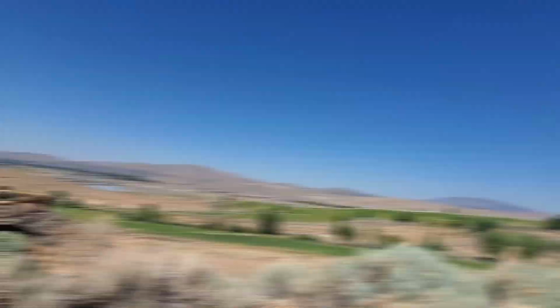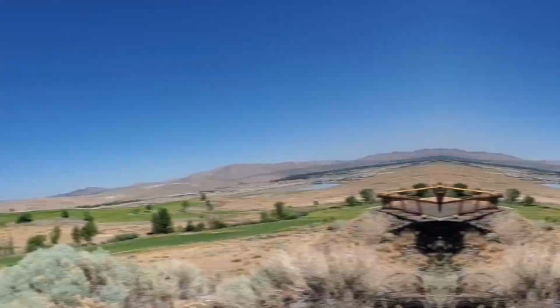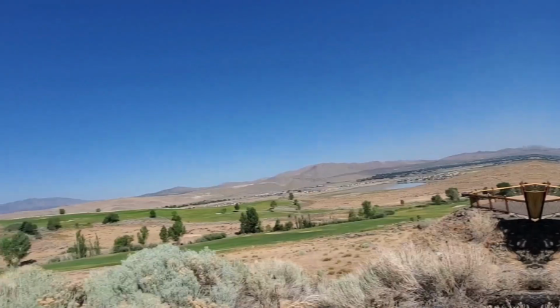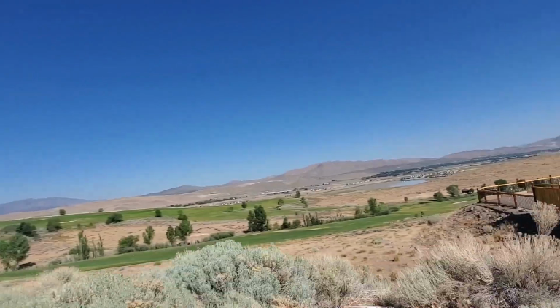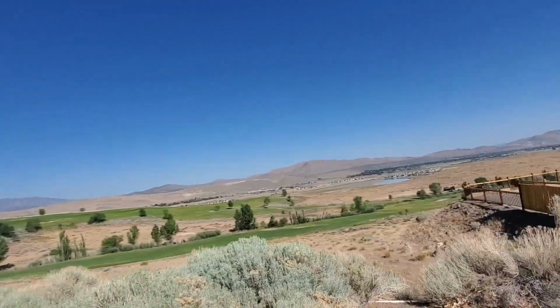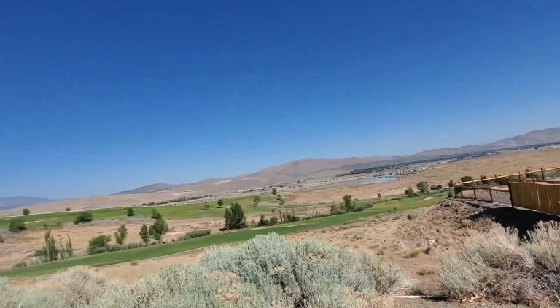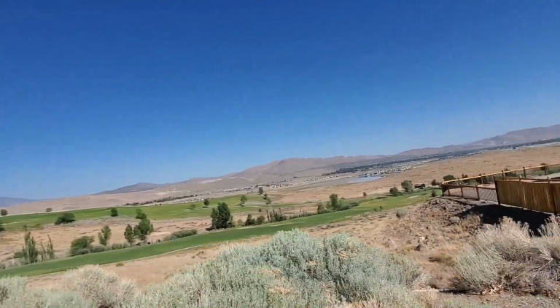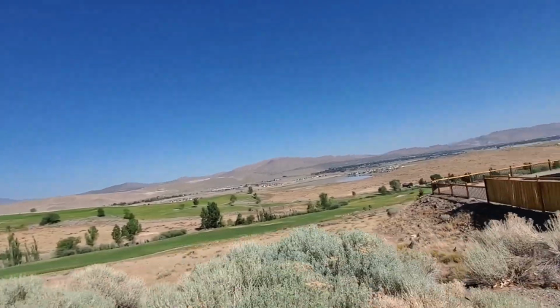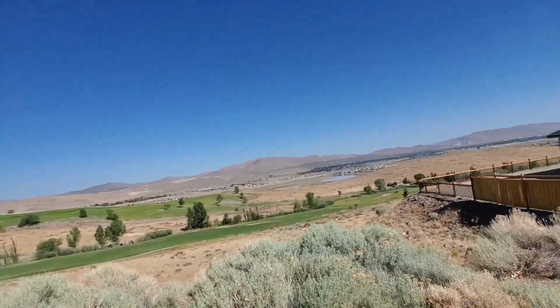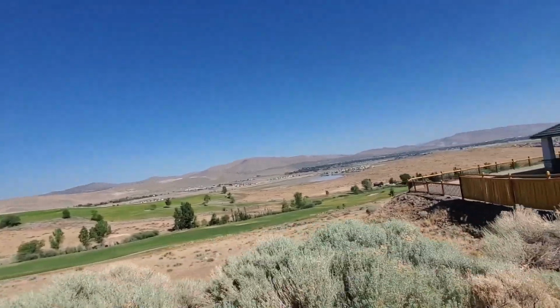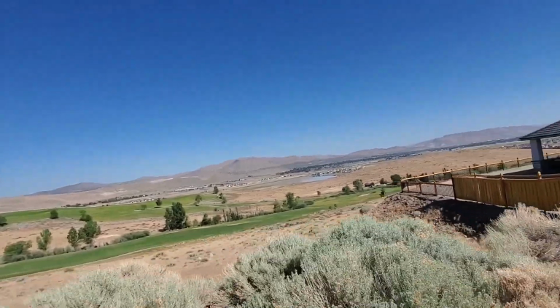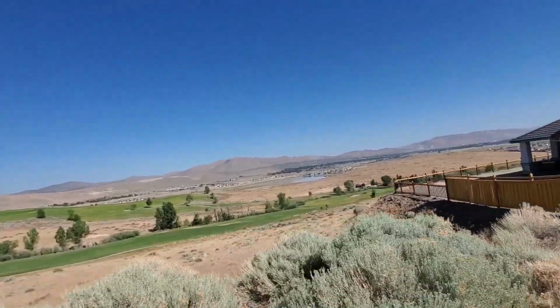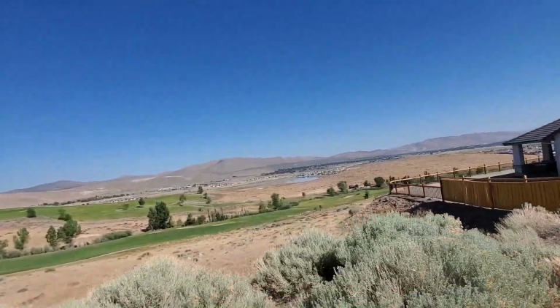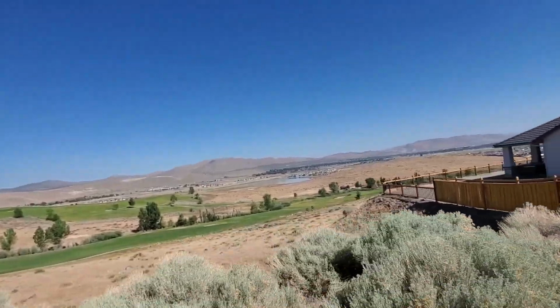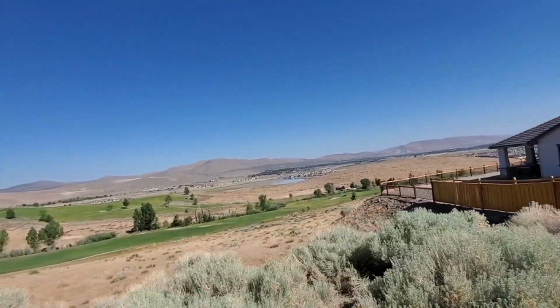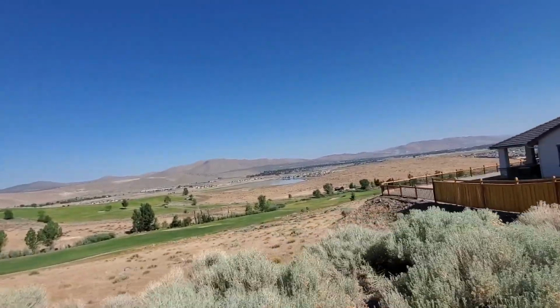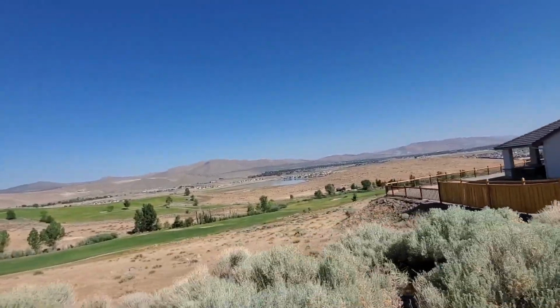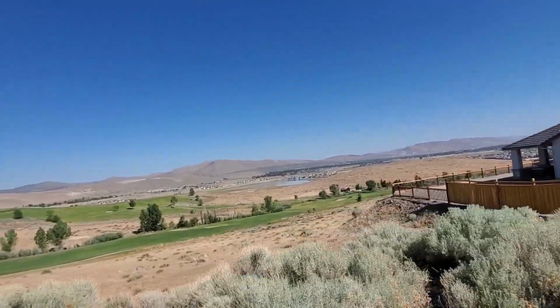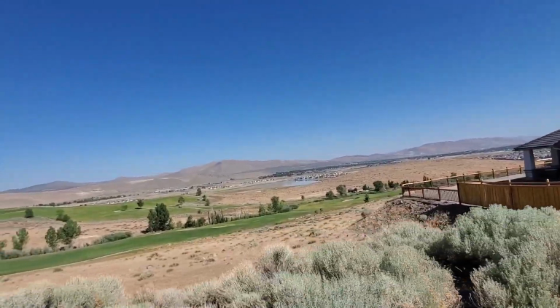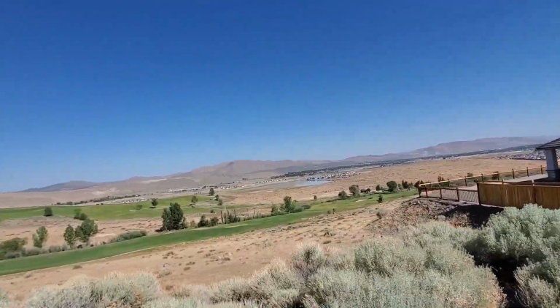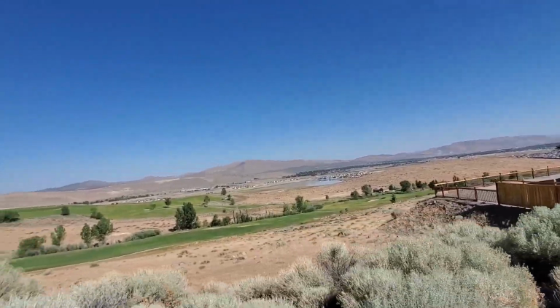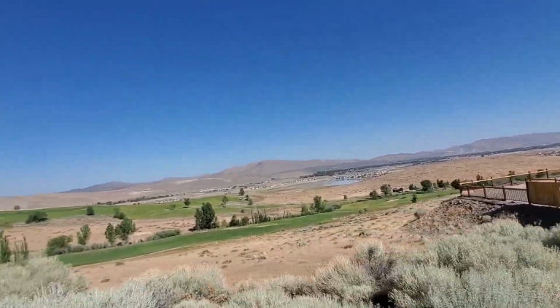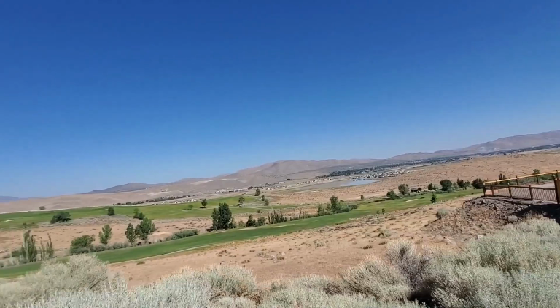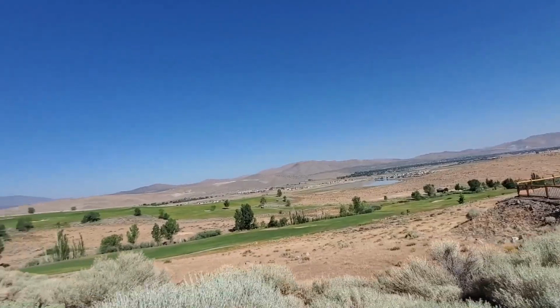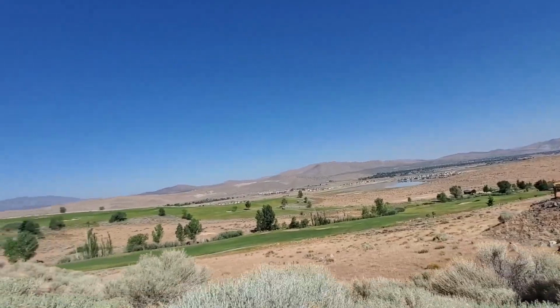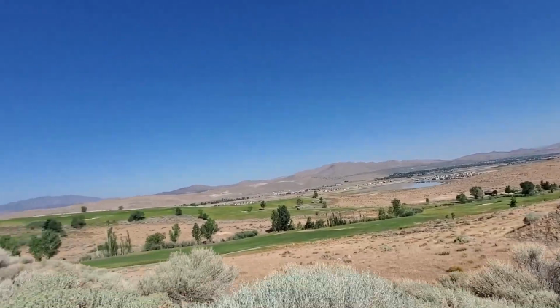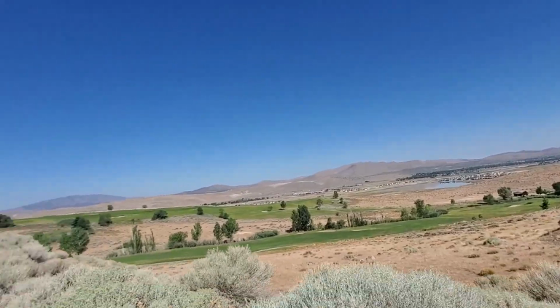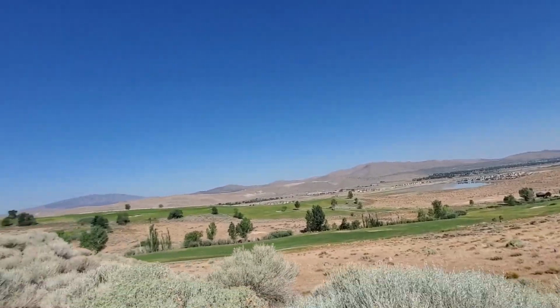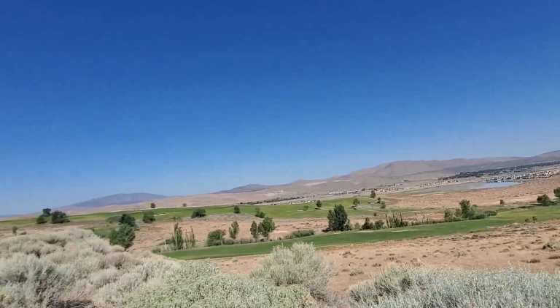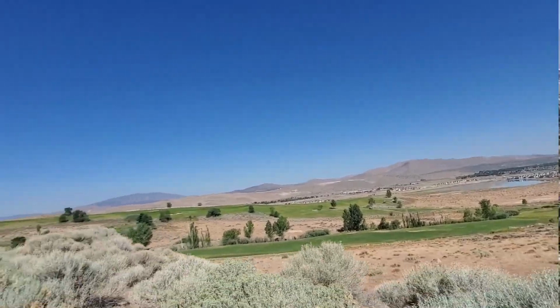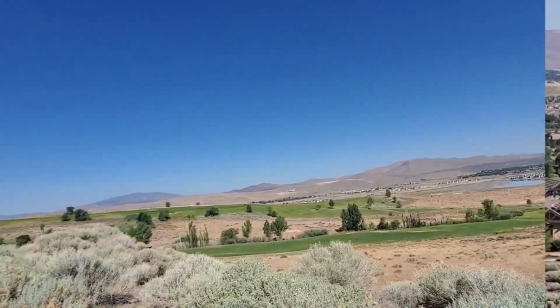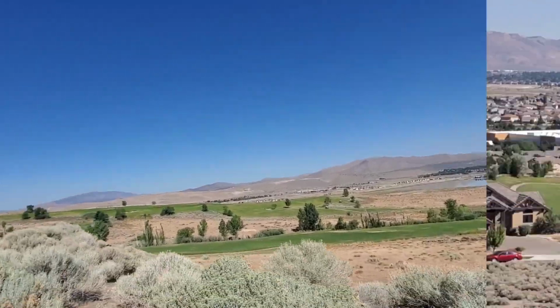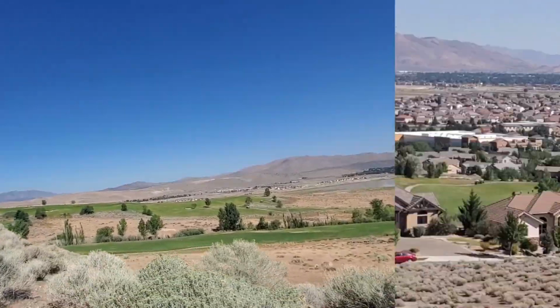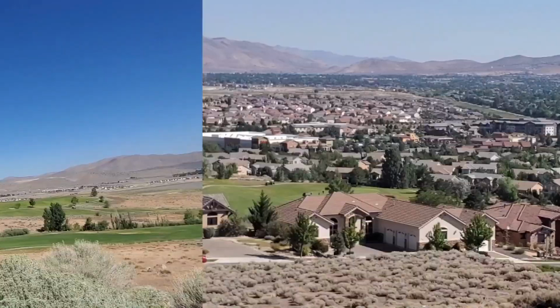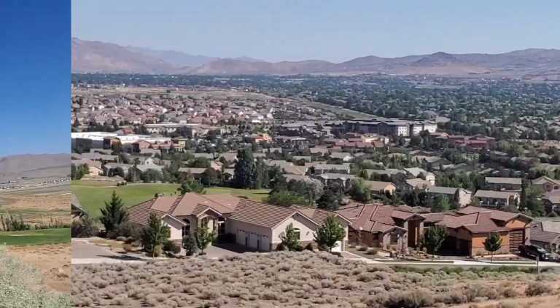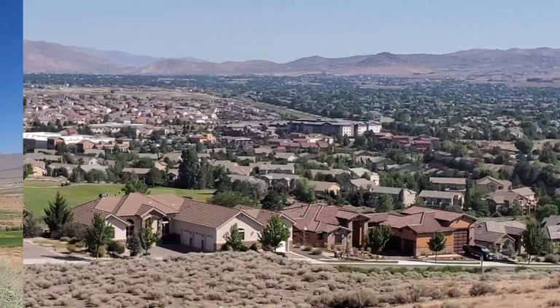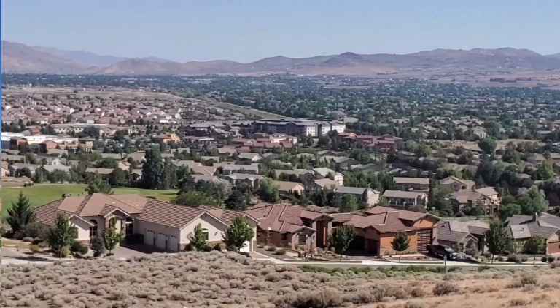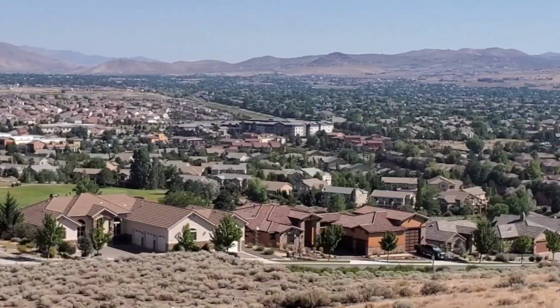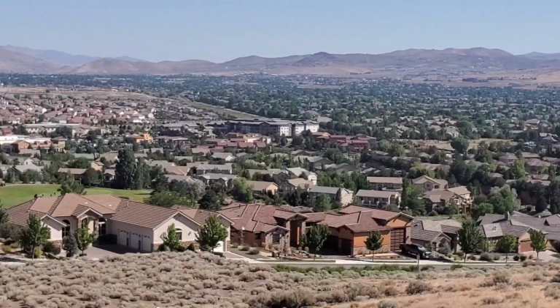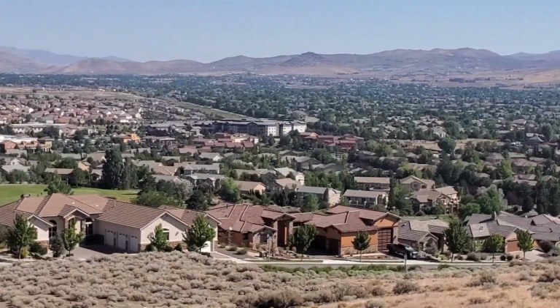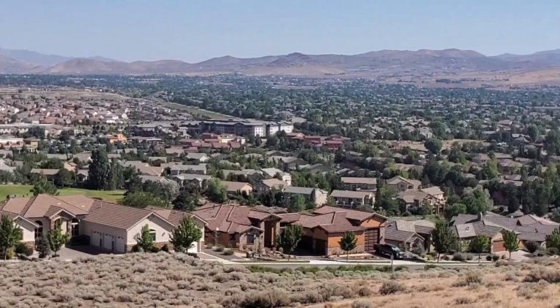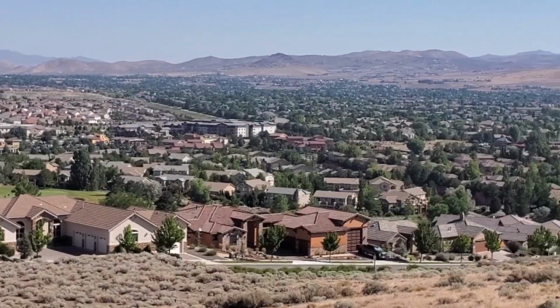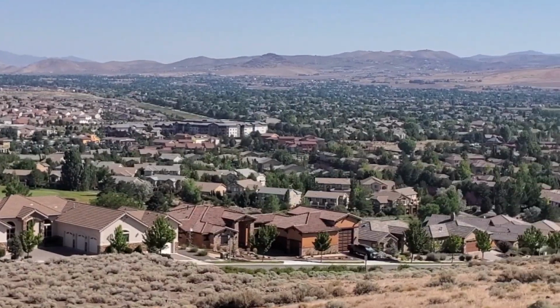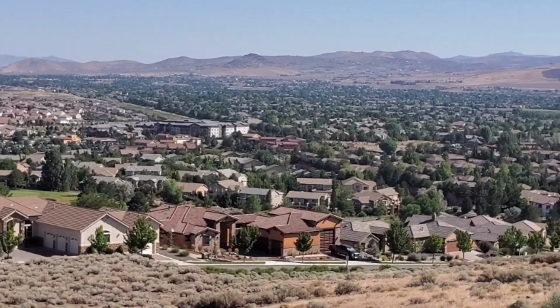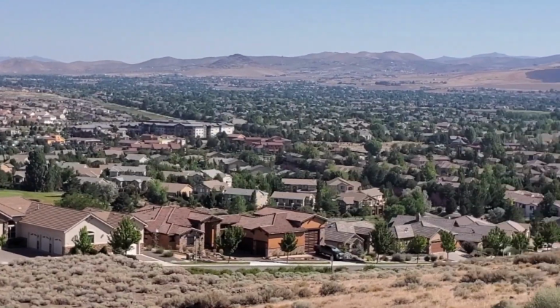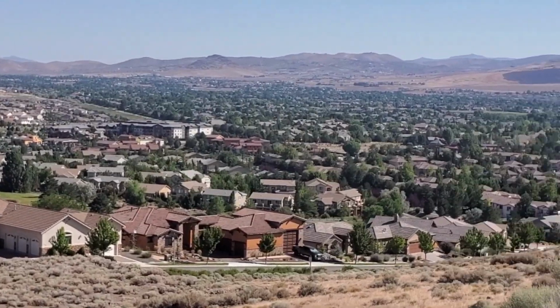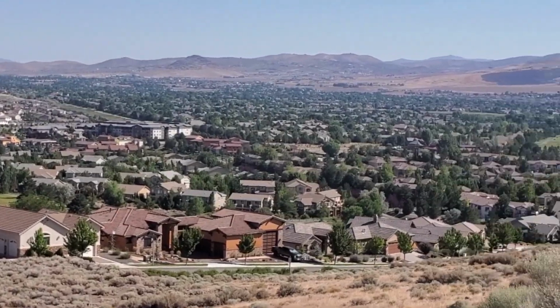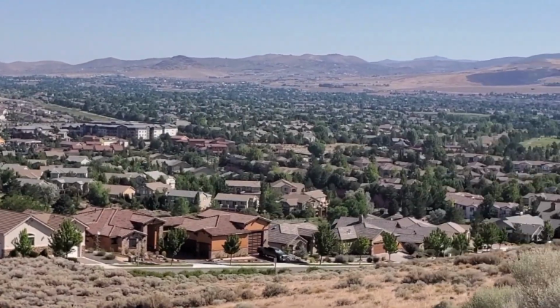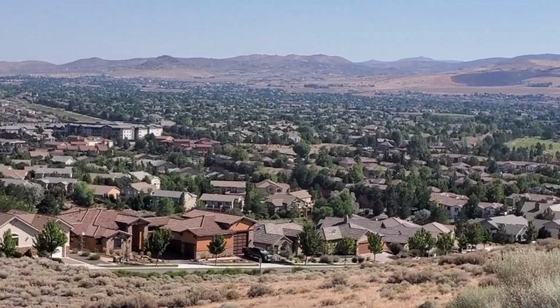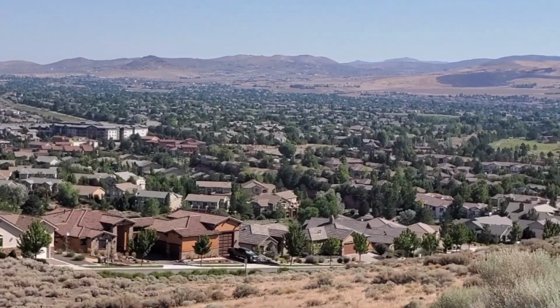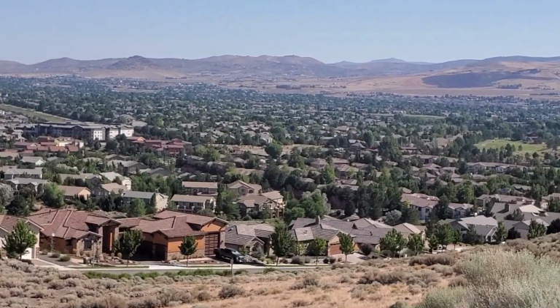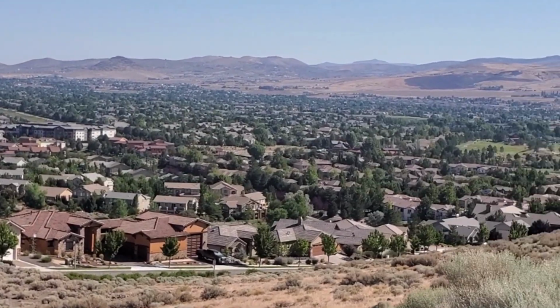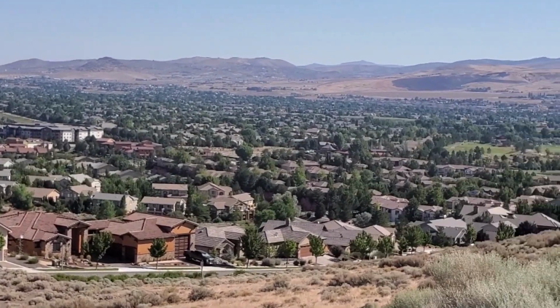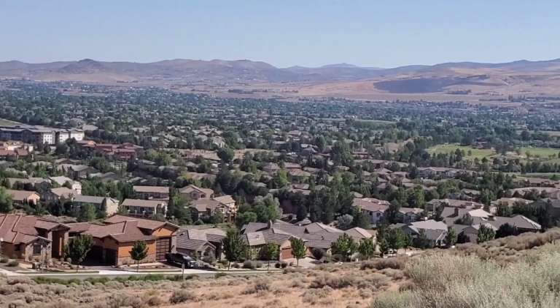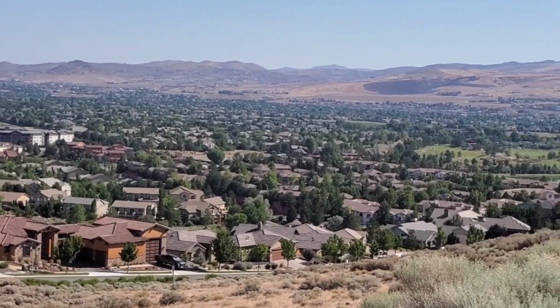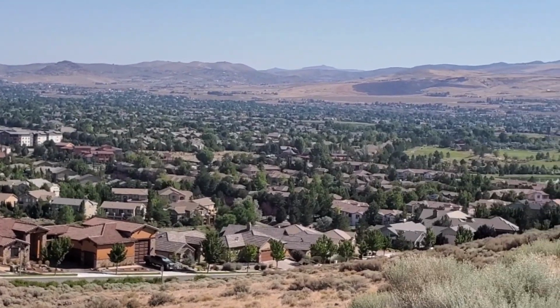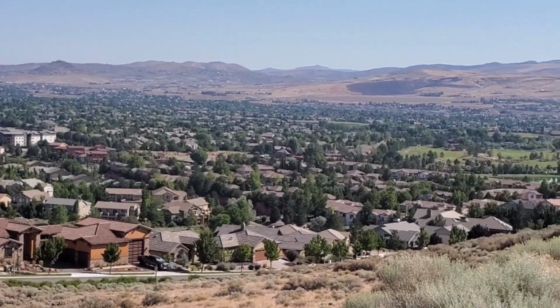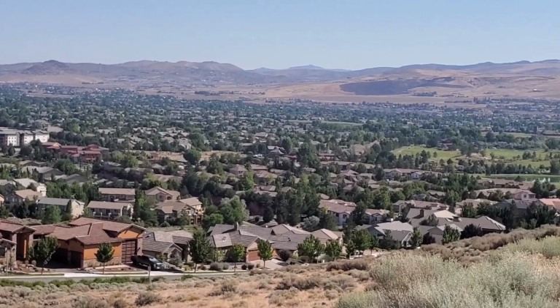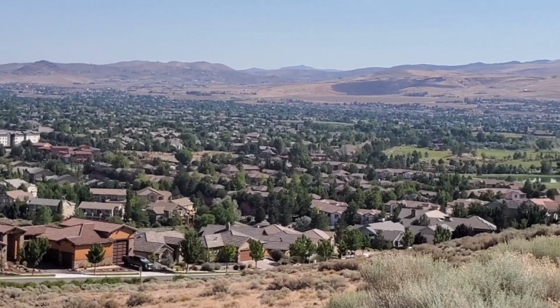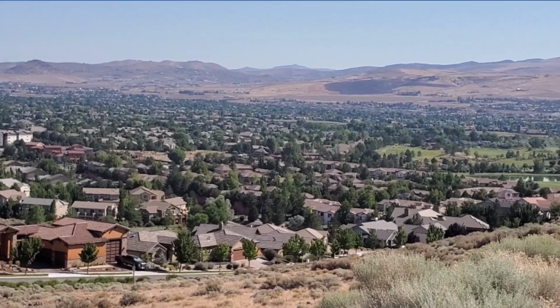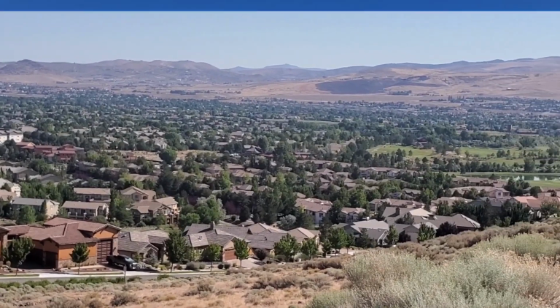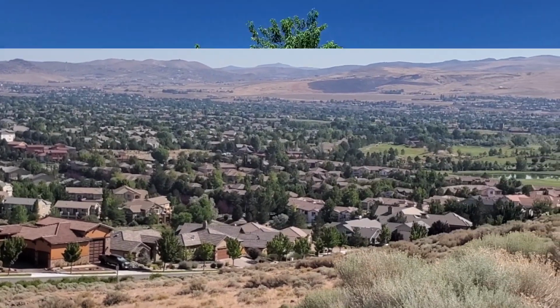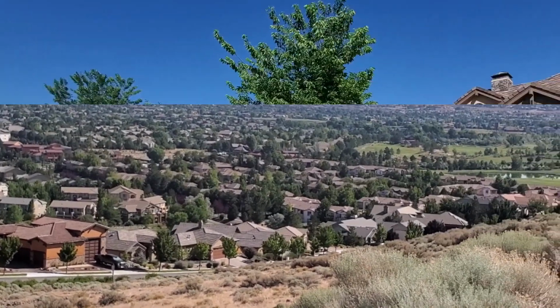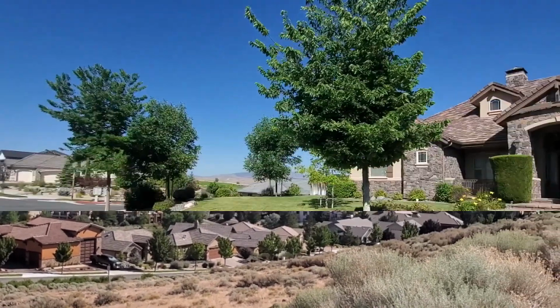The views here are unmatched. You'll see long, sweeping mountain and desert views. And from some homes, you can even see downtown Reno.